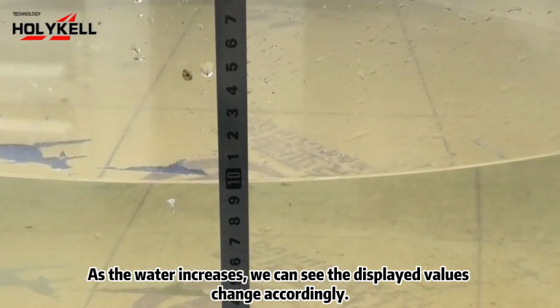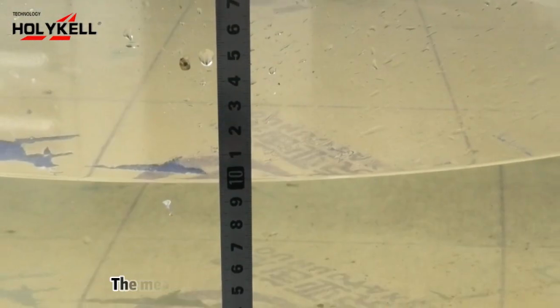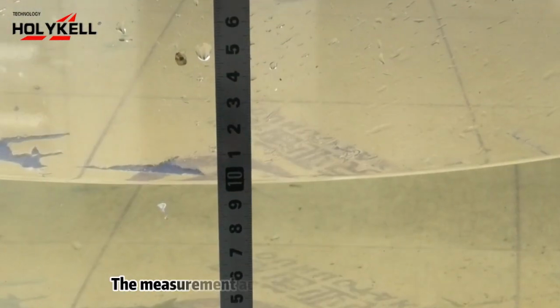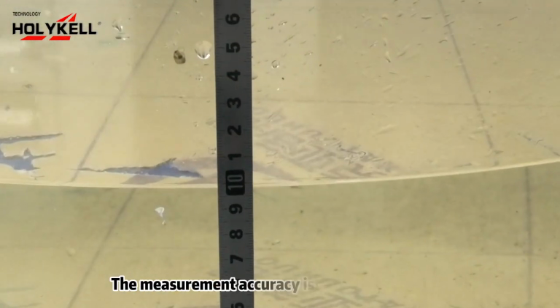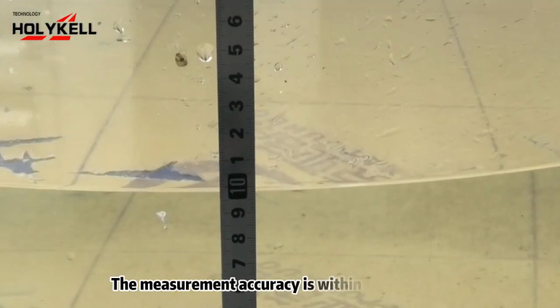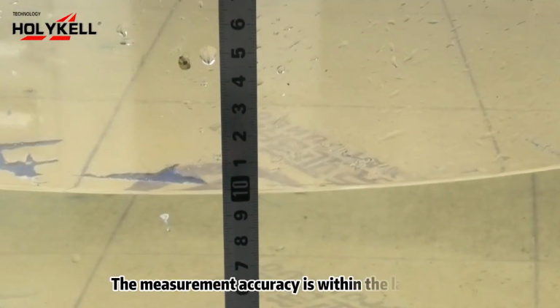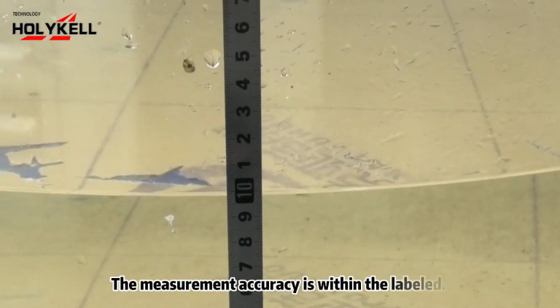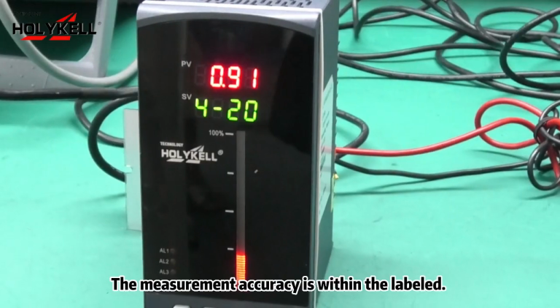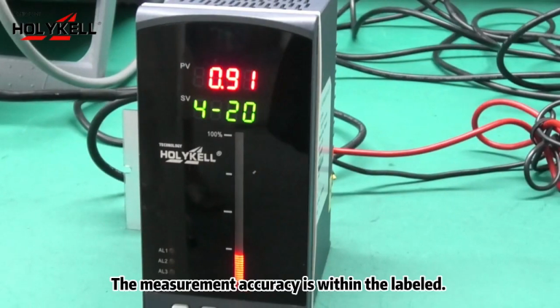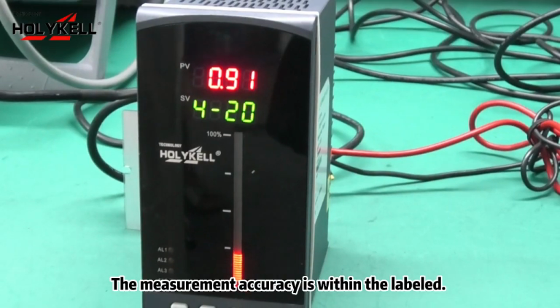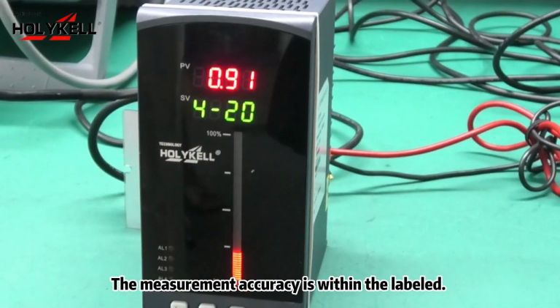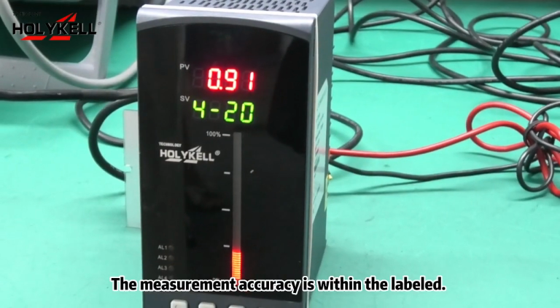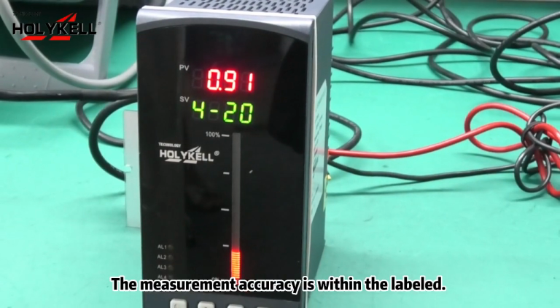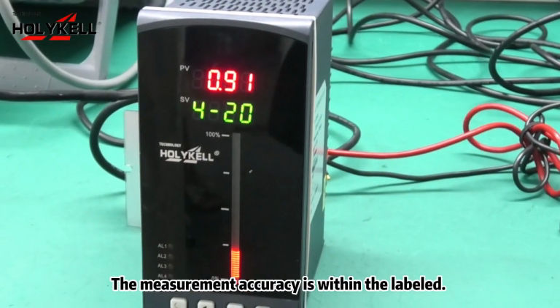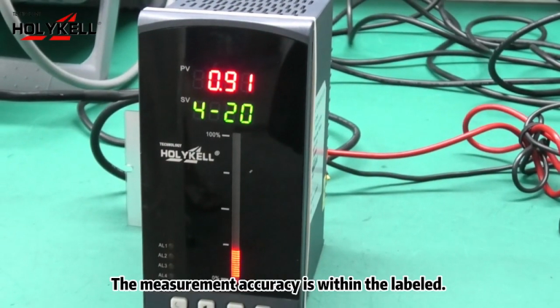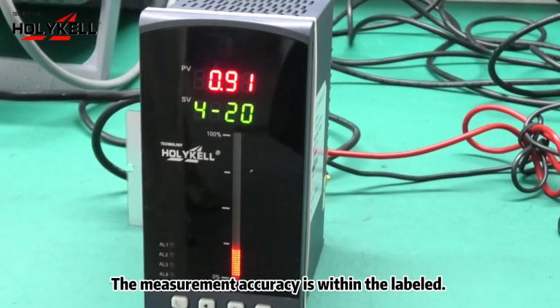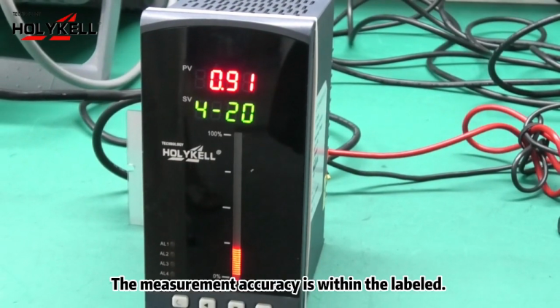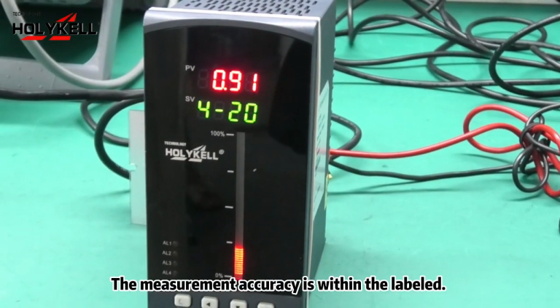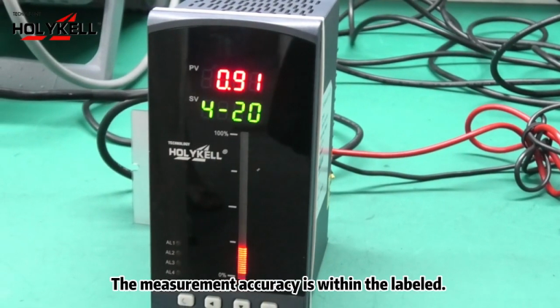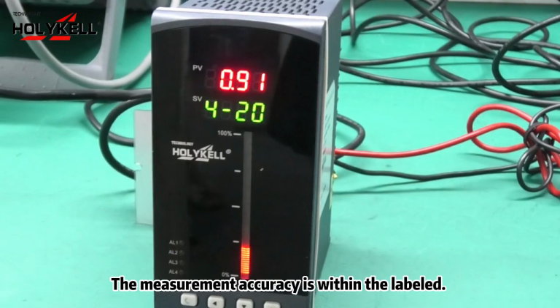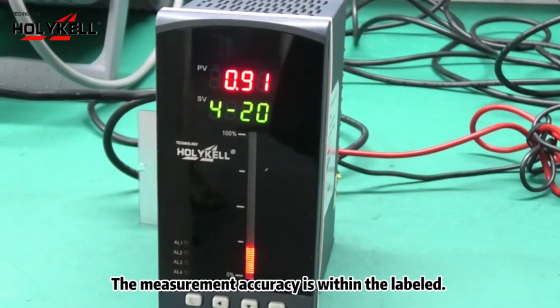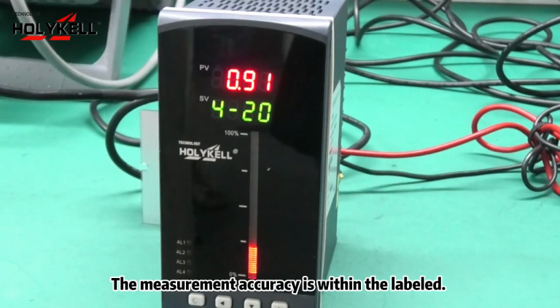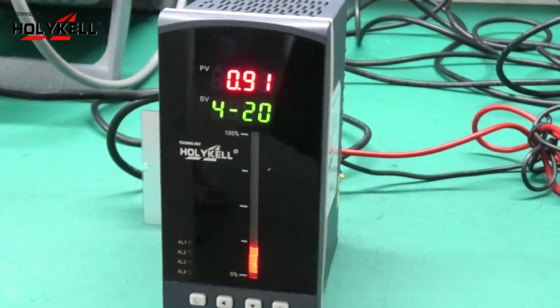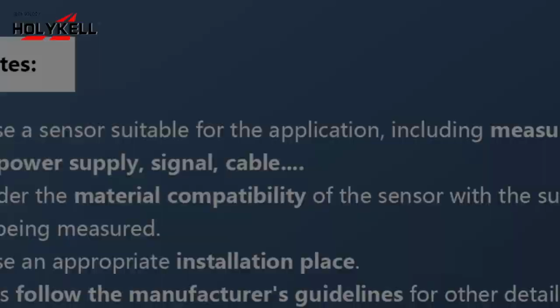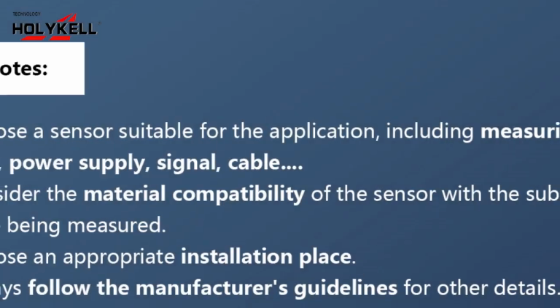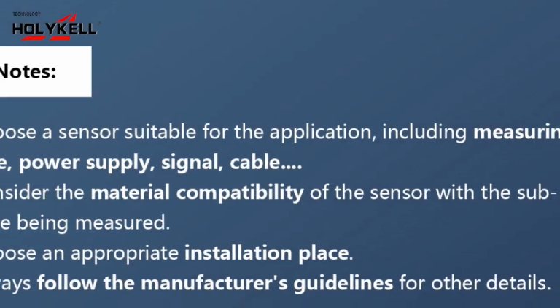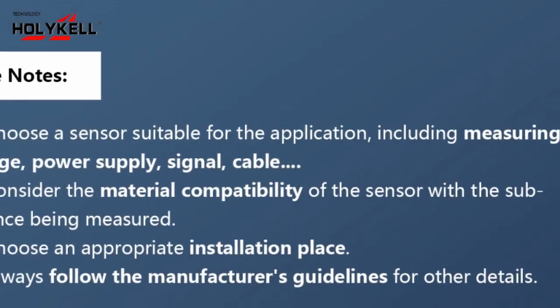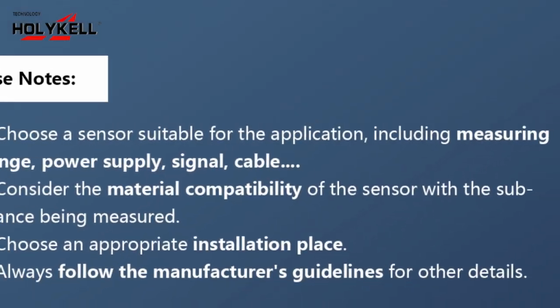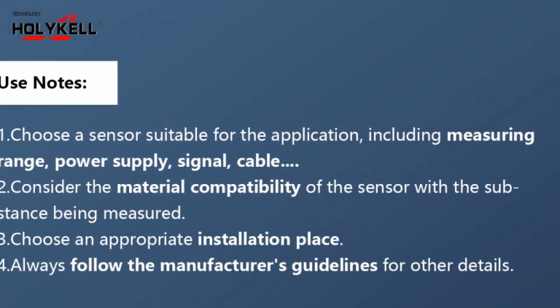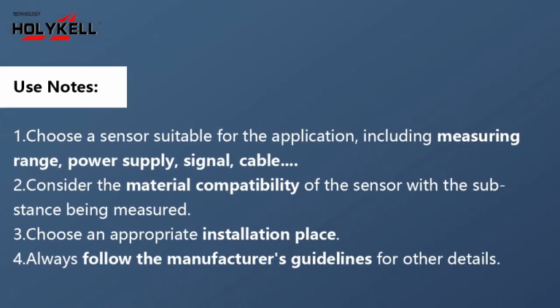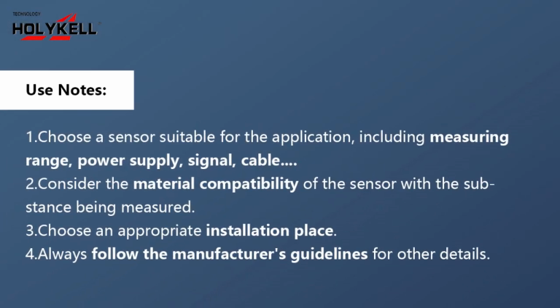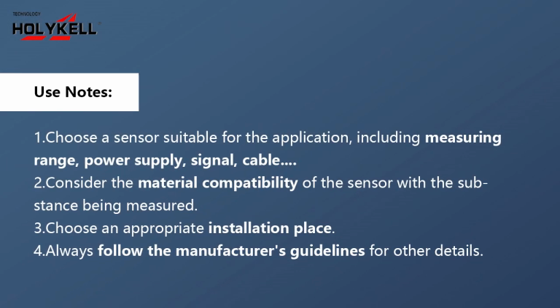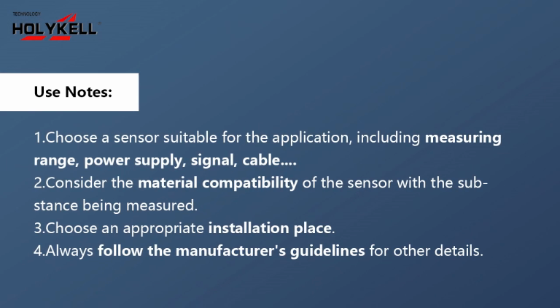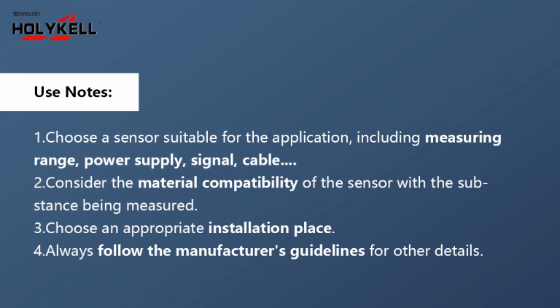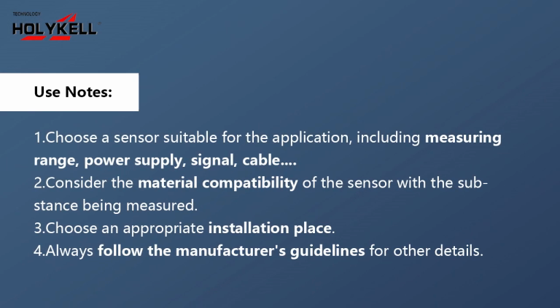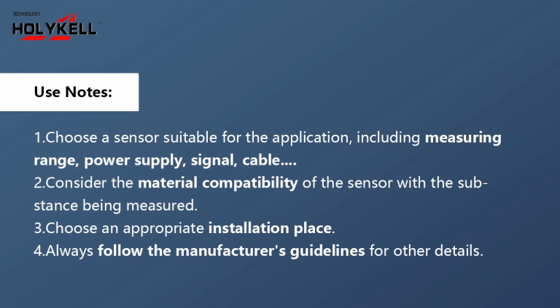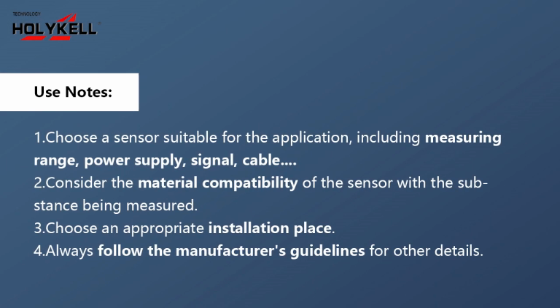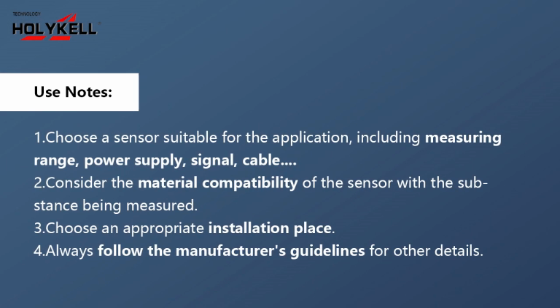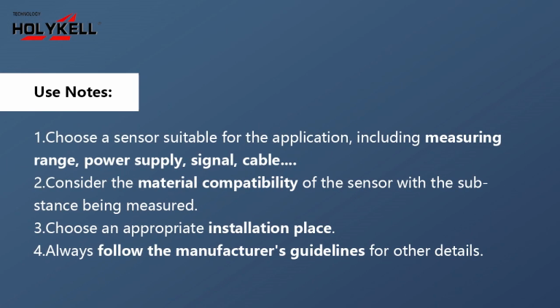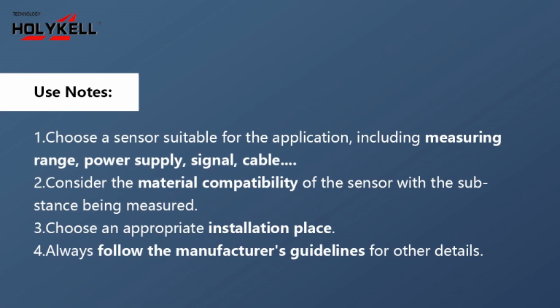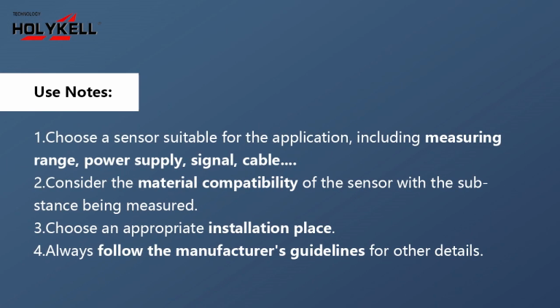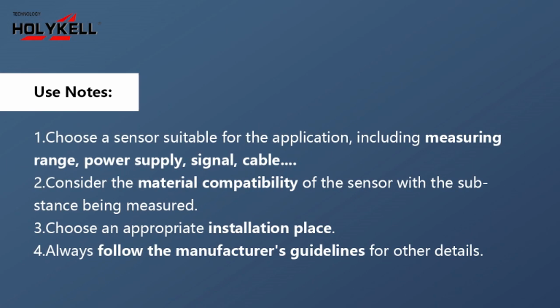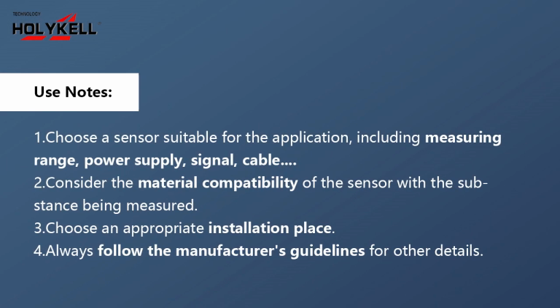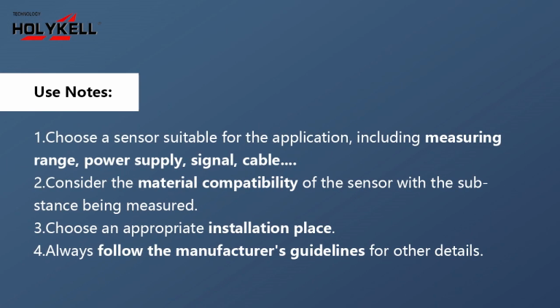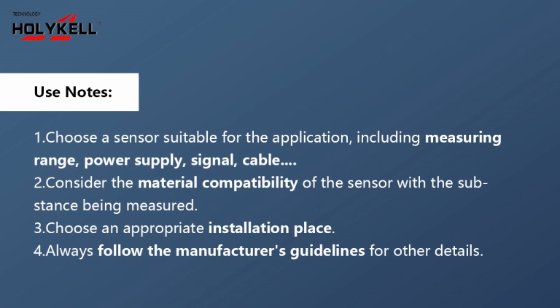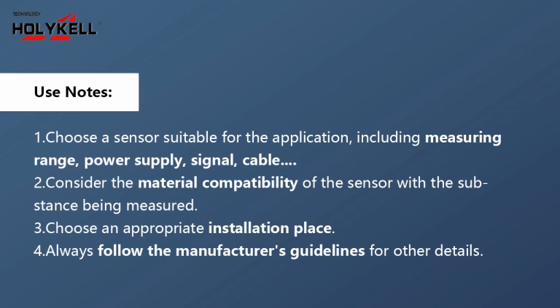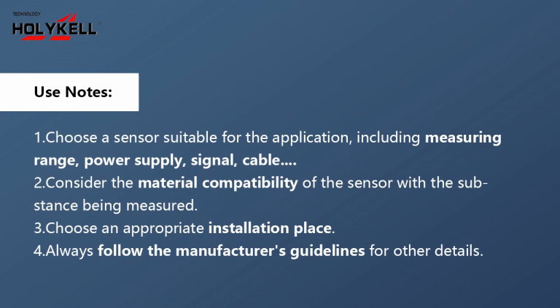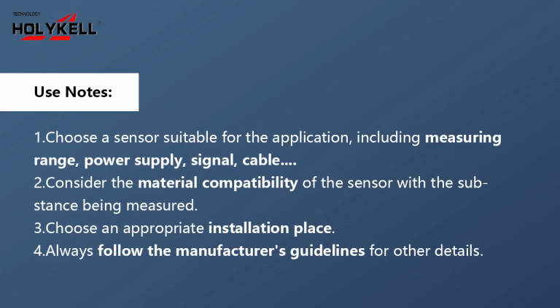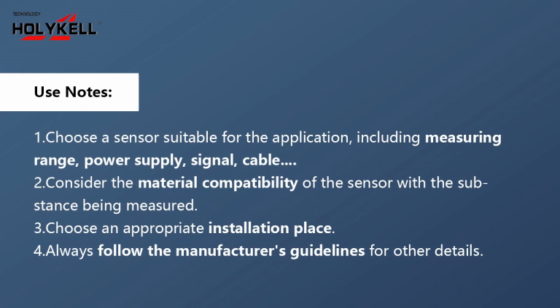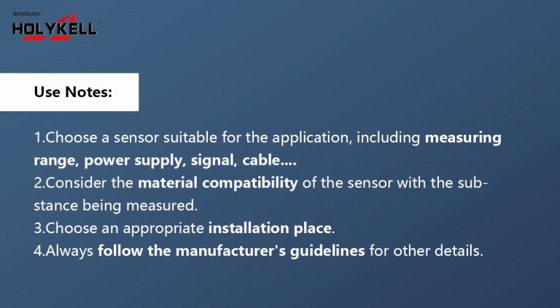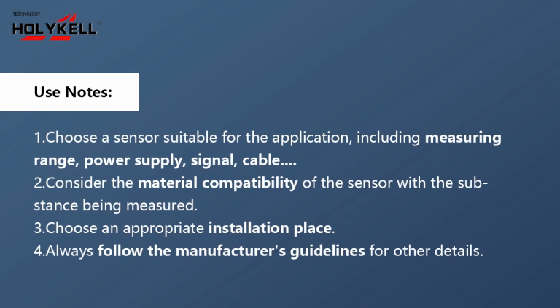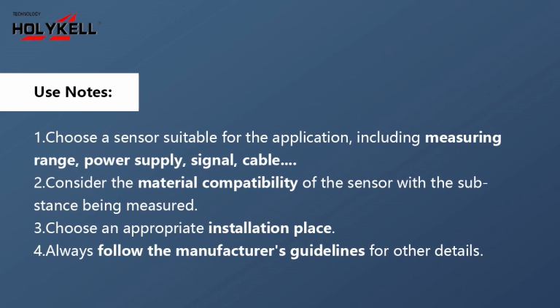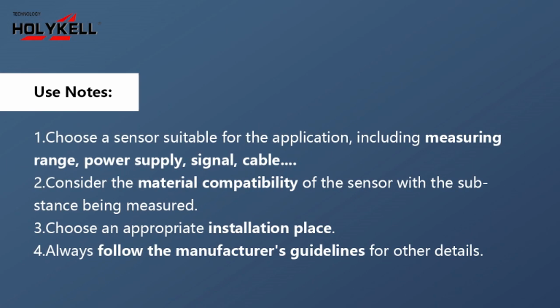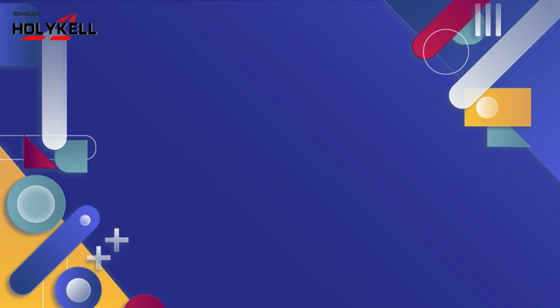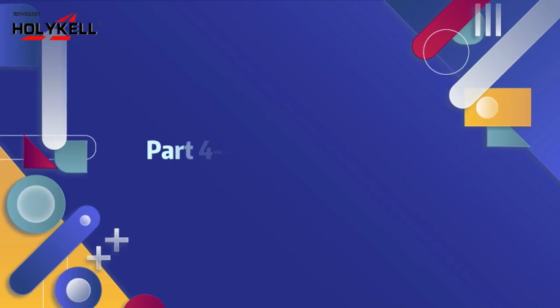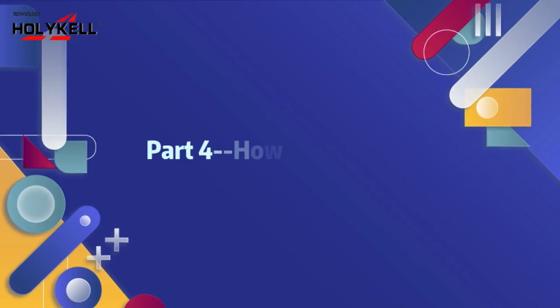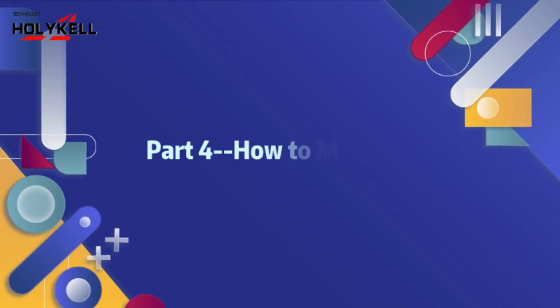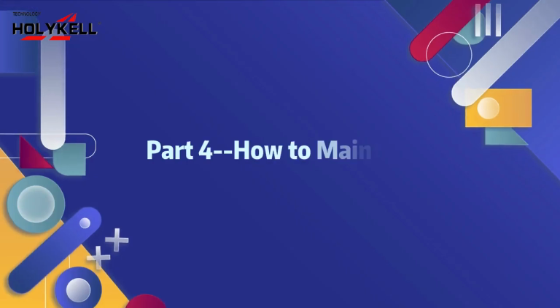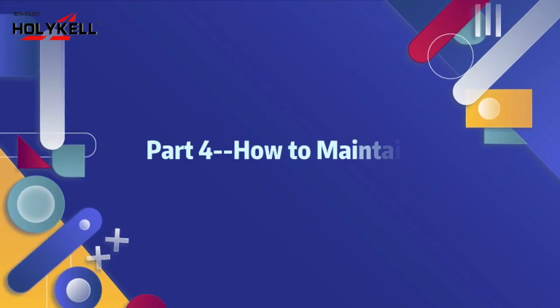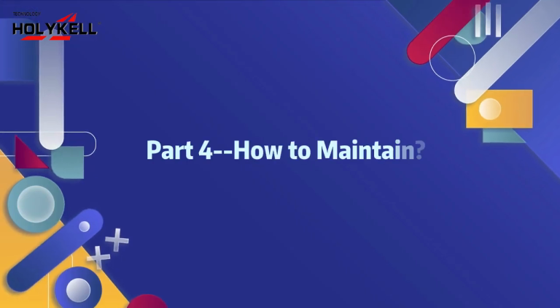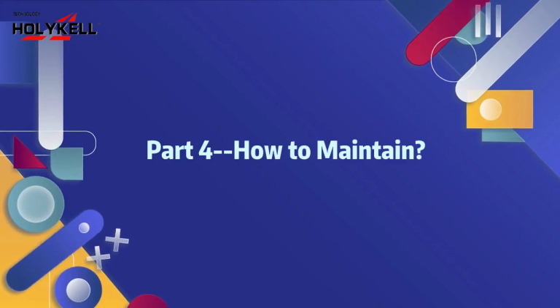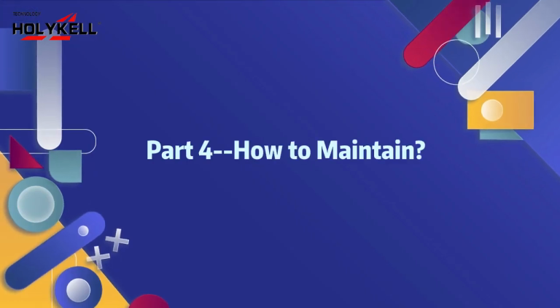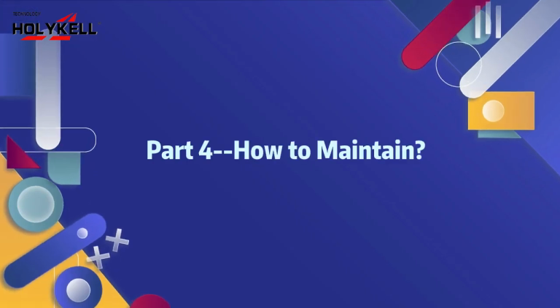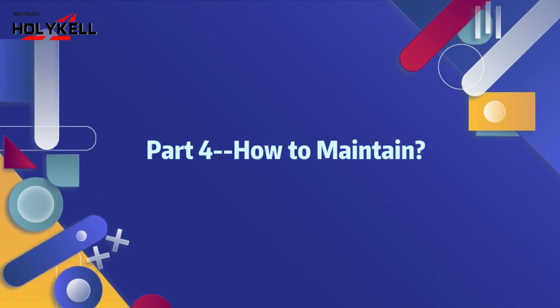The measurement accuracy is within the labelled specification. Part 3: how to maintain.